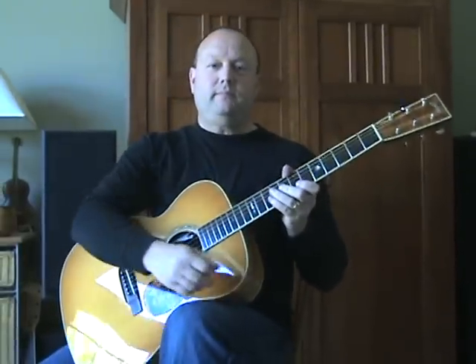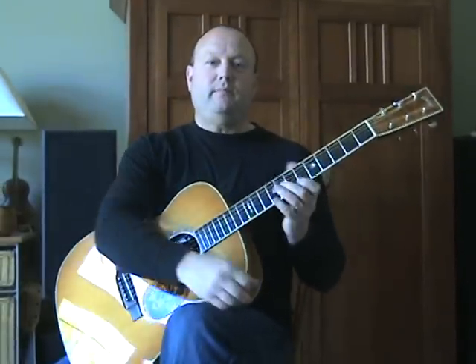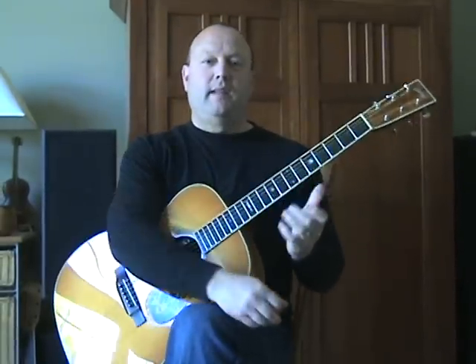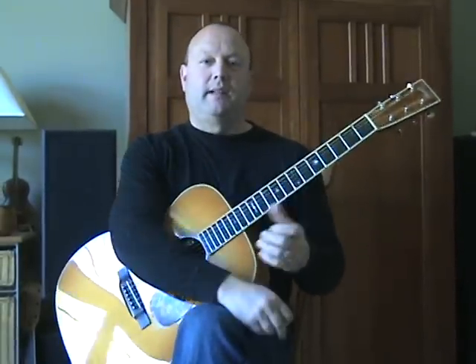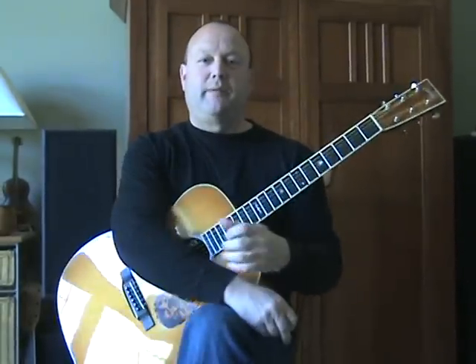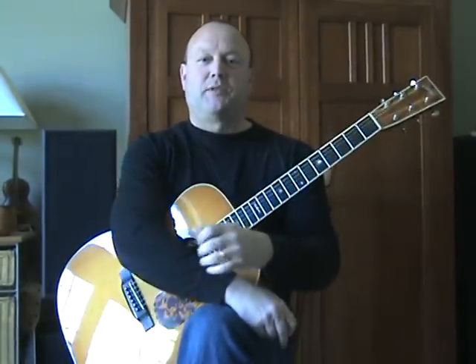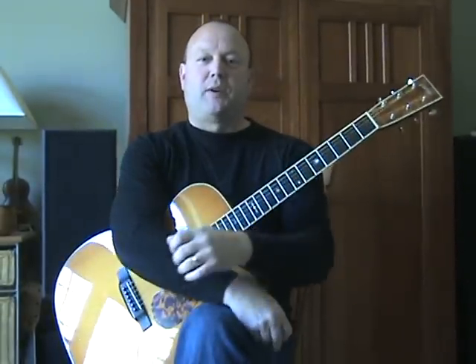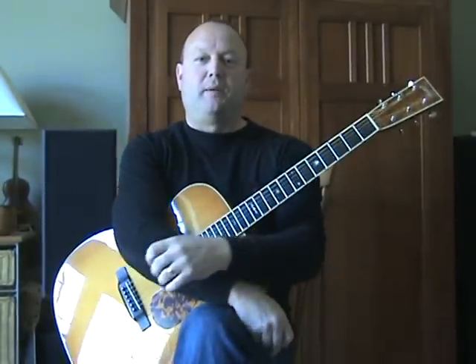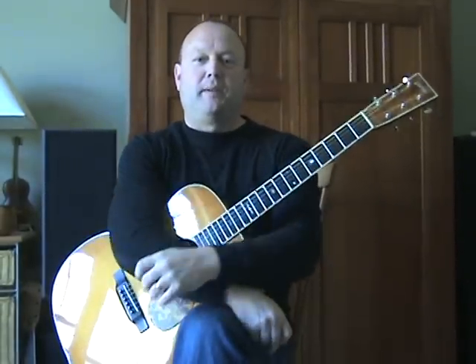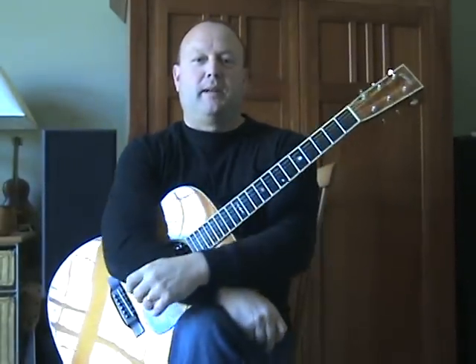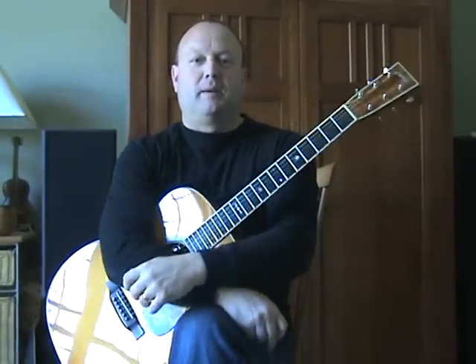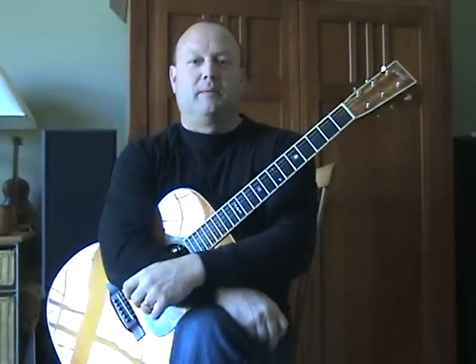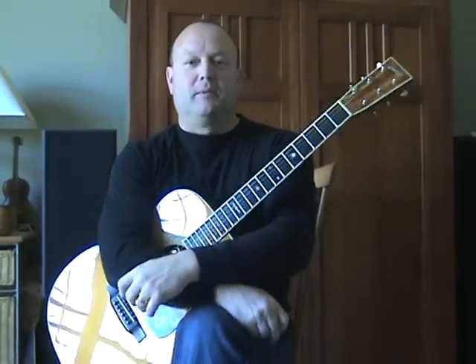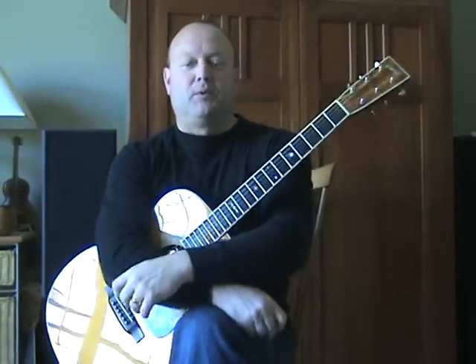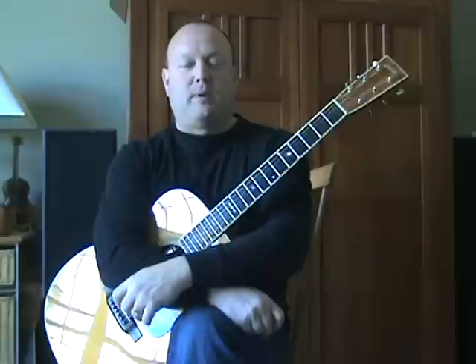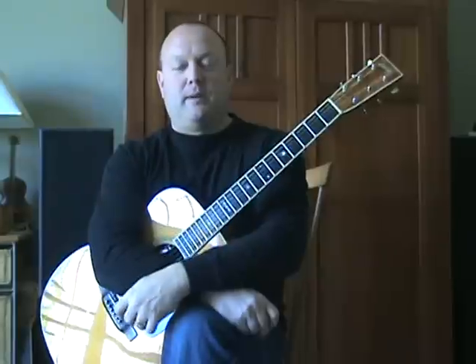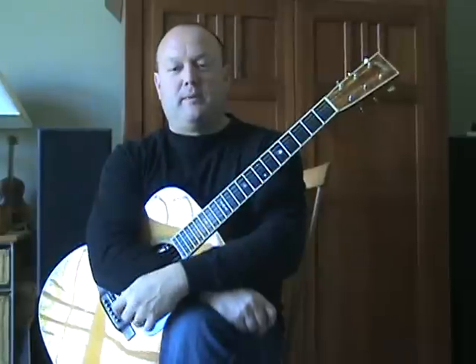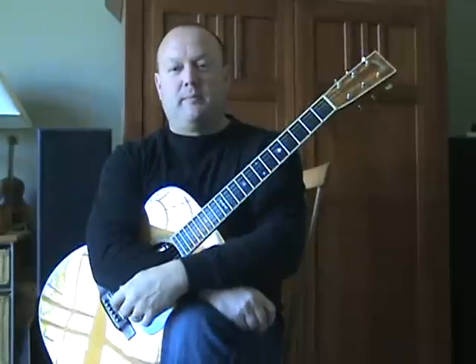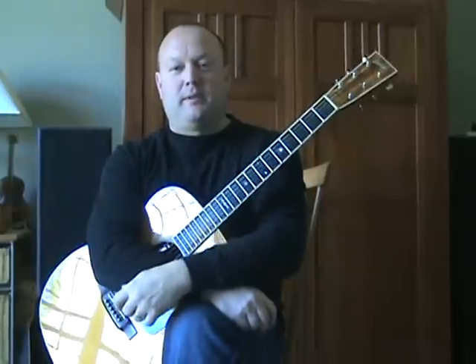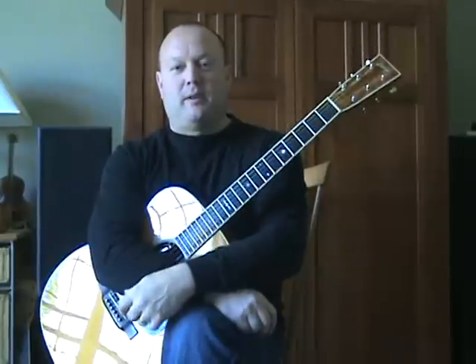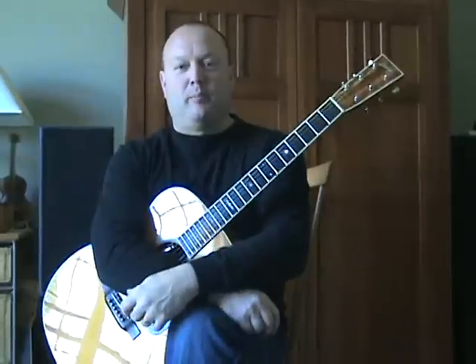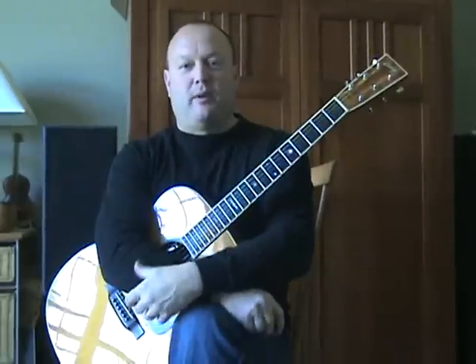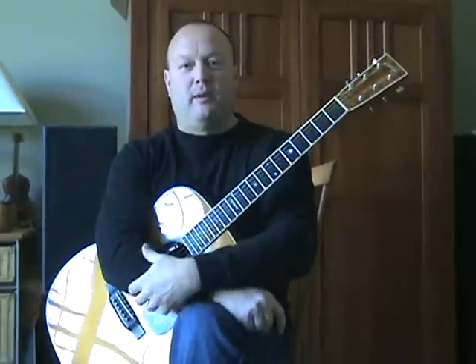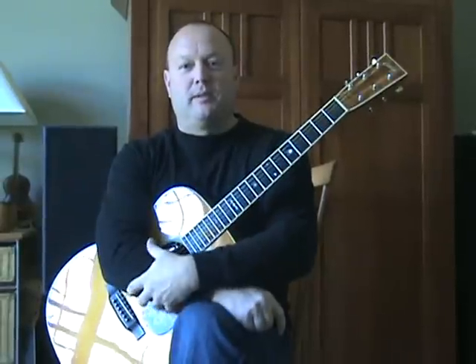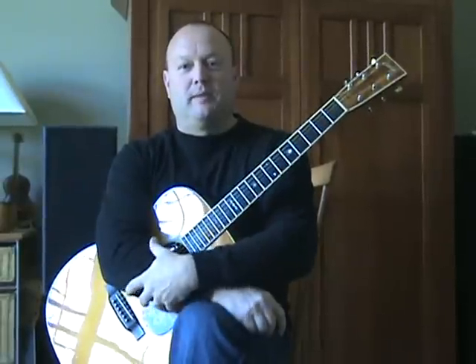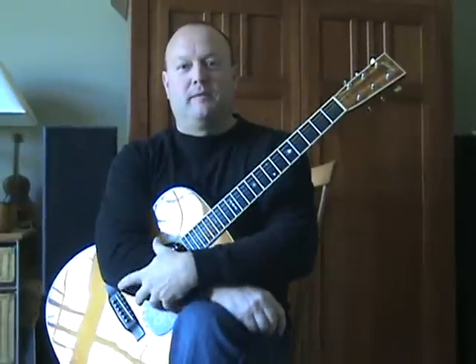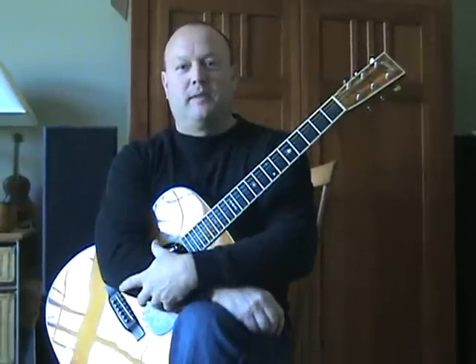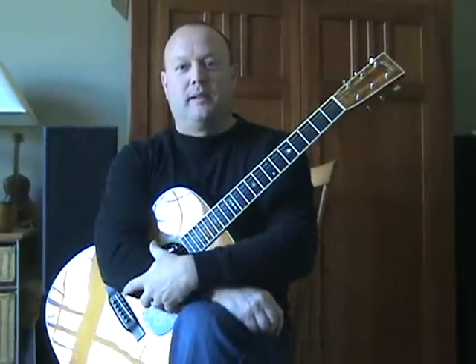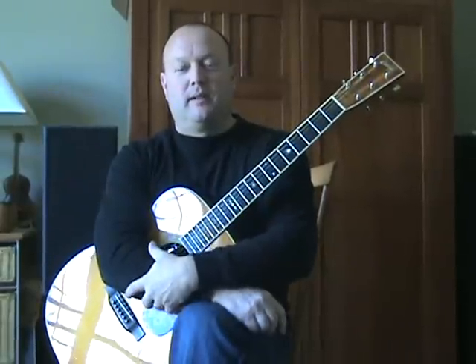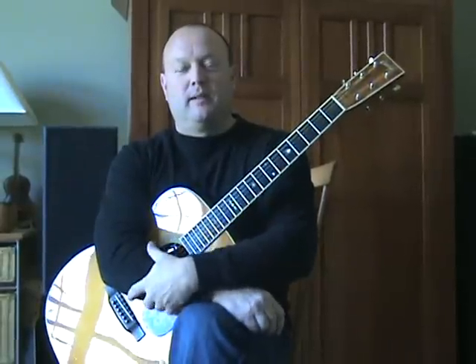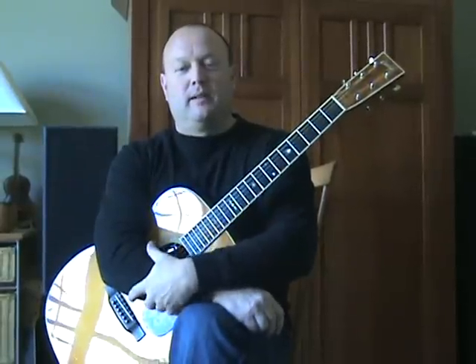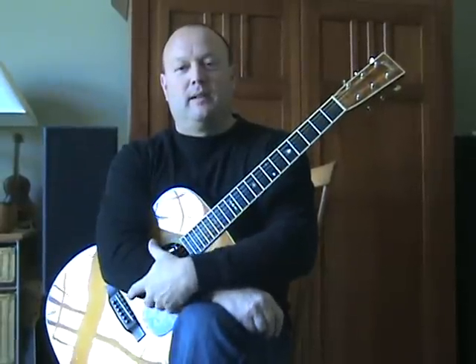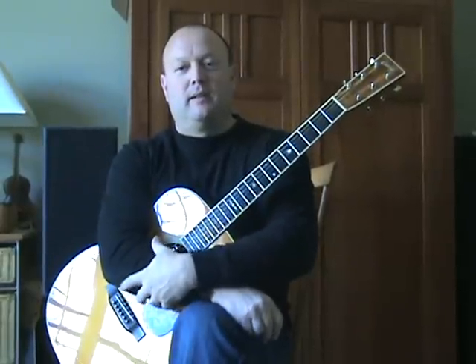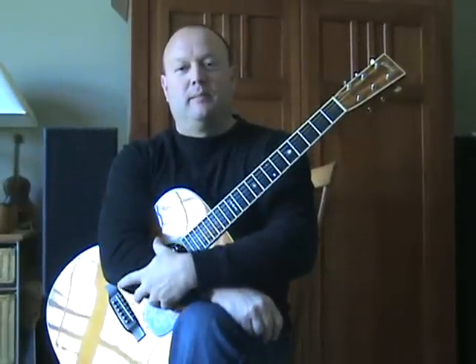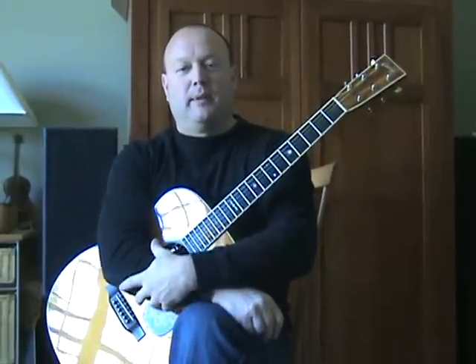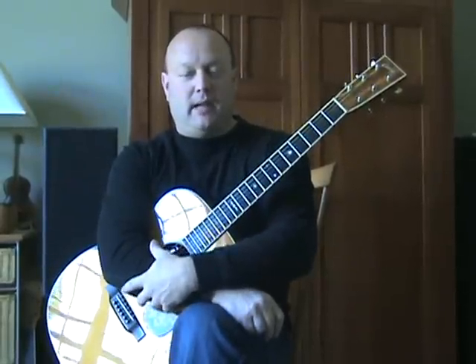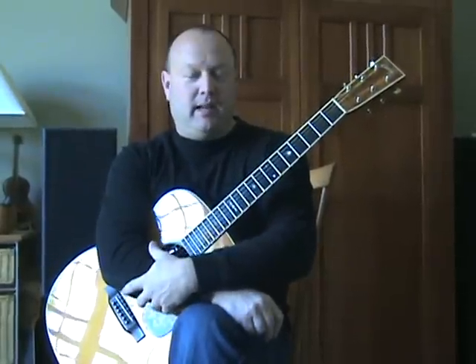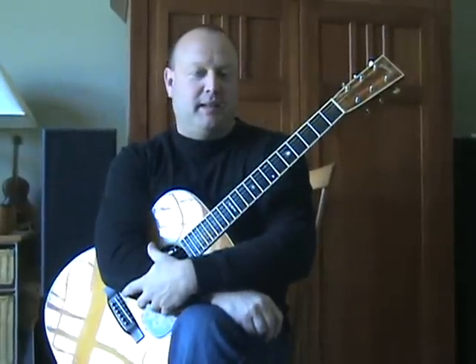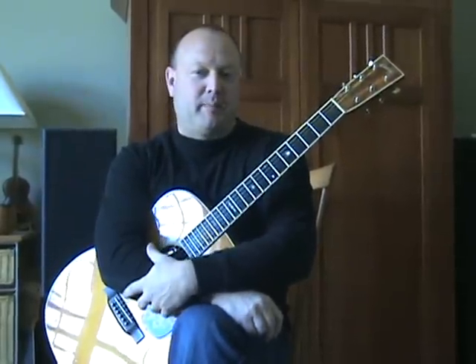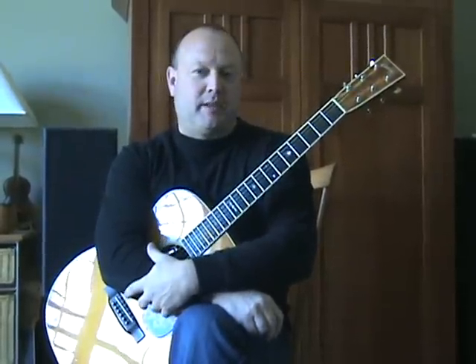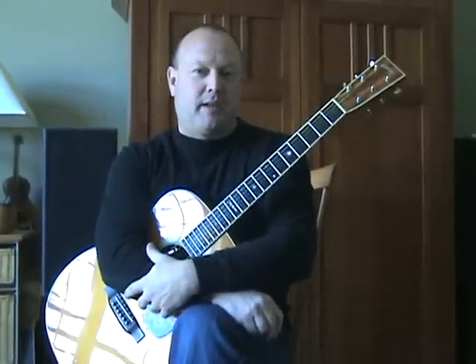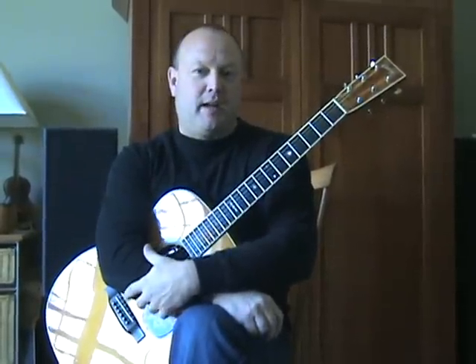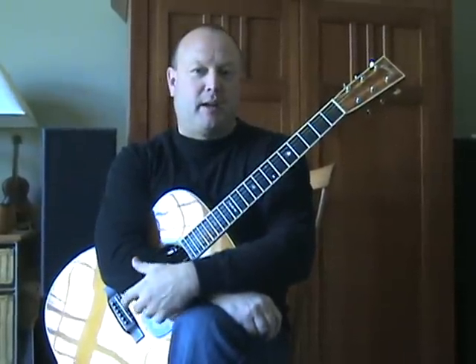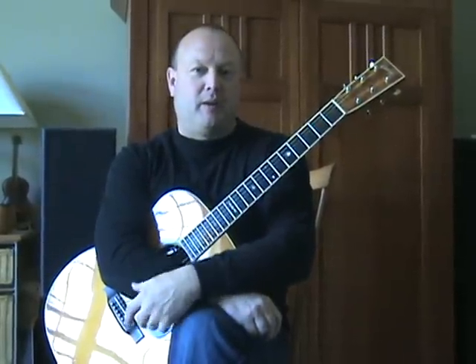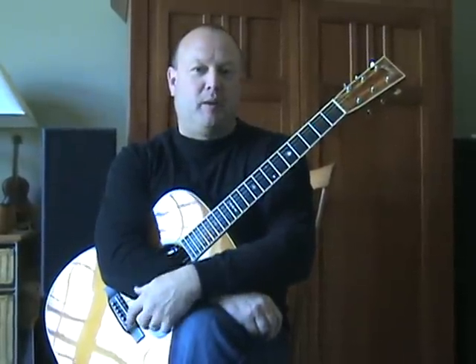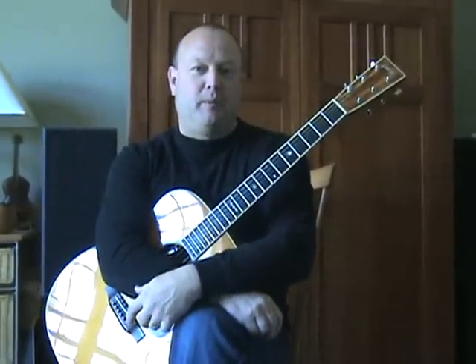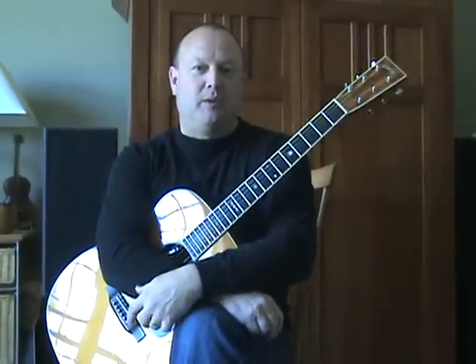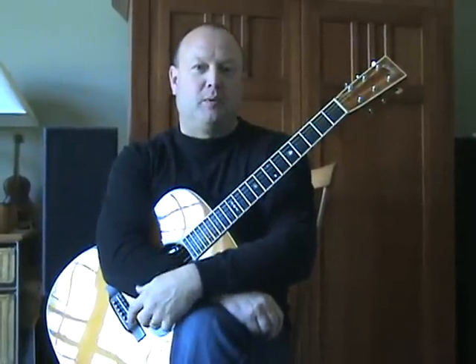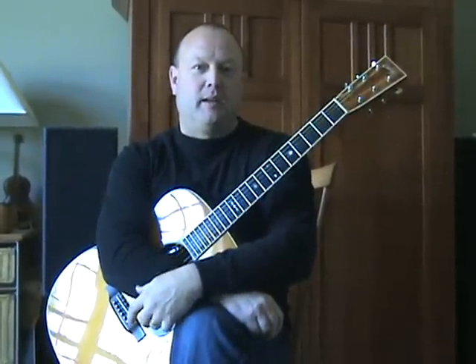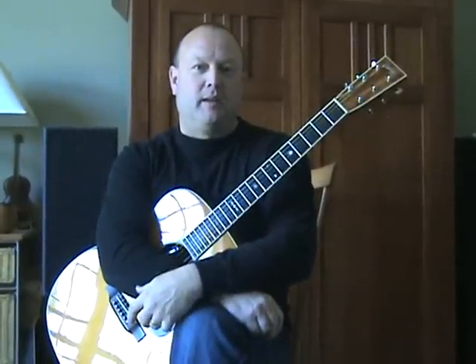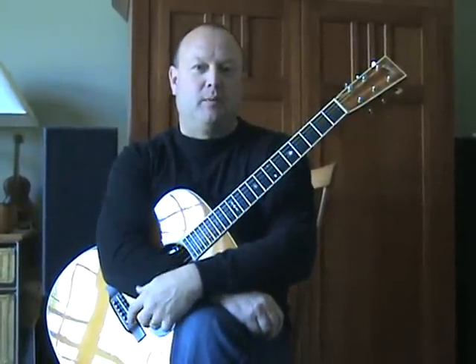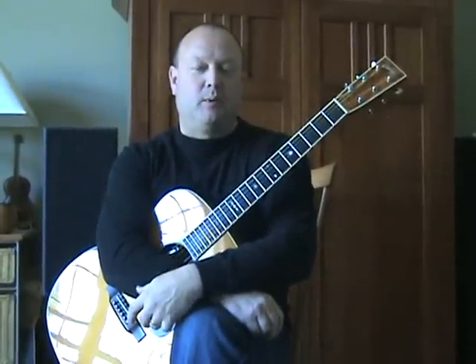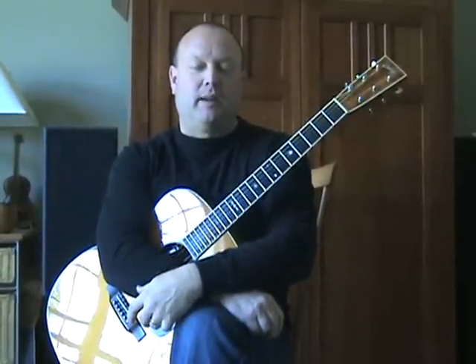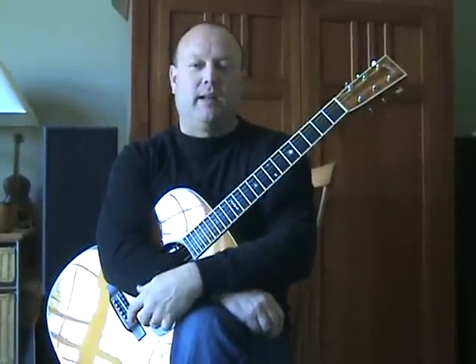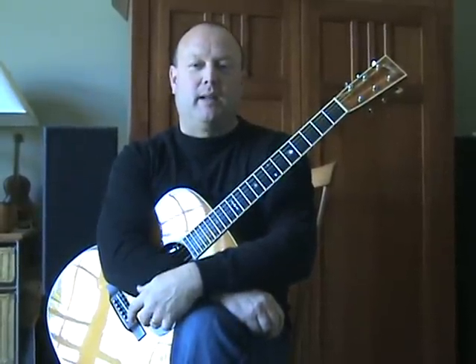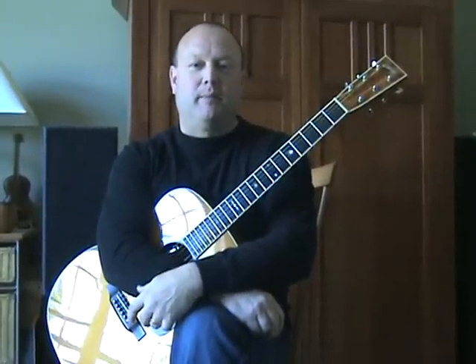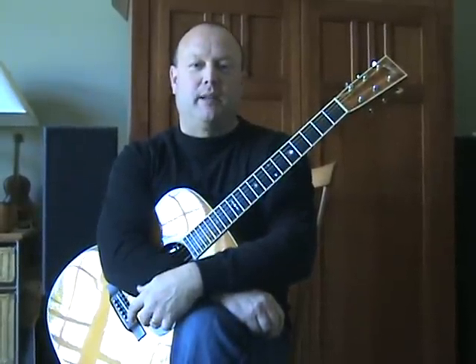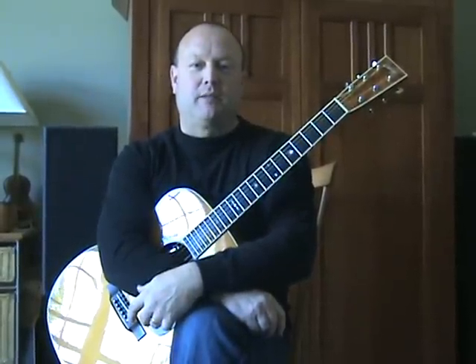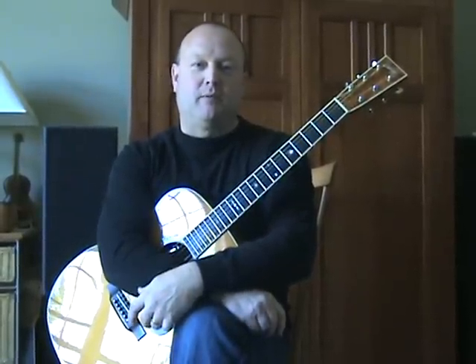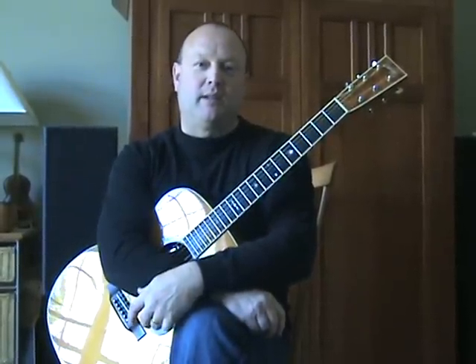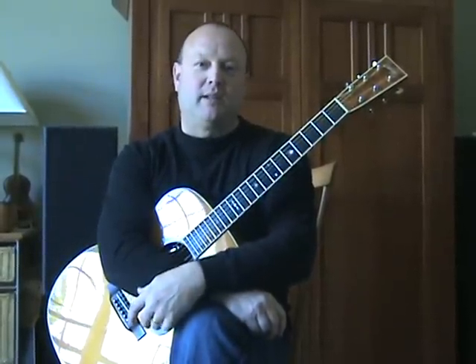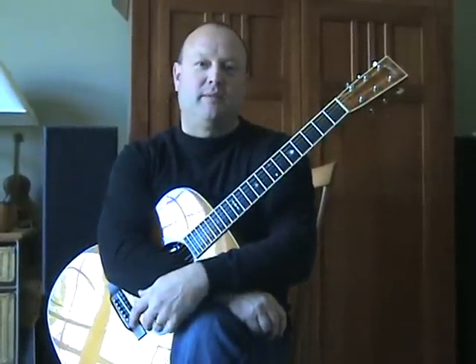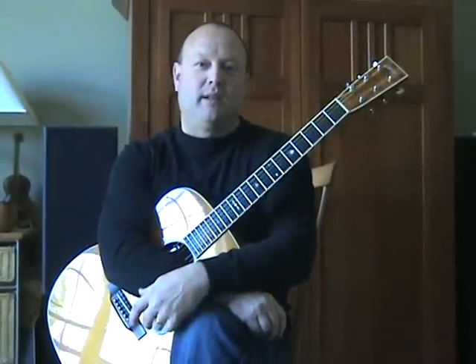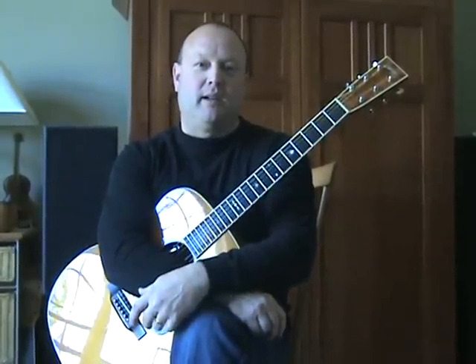That covers all the great rhythm guitar parts of Beginnings by Chicago. Hope you enjoy working it up — thanks for watching.